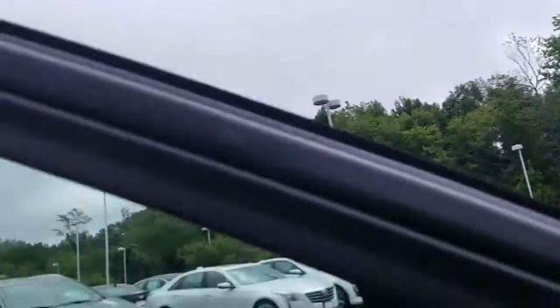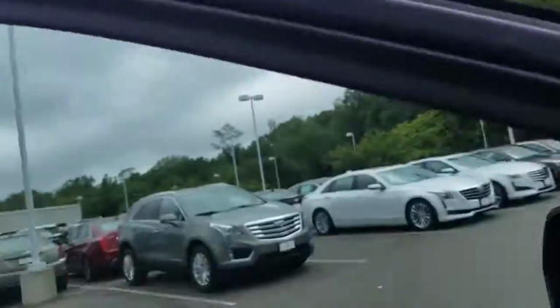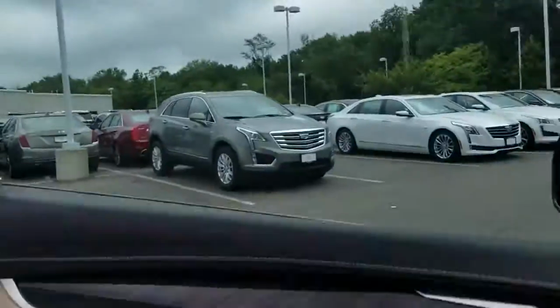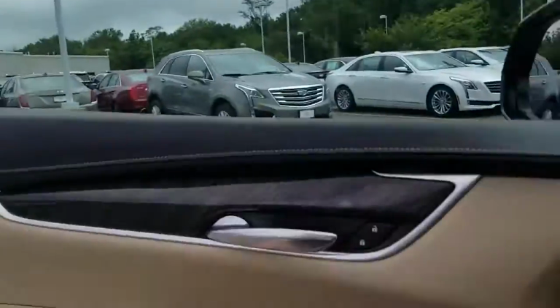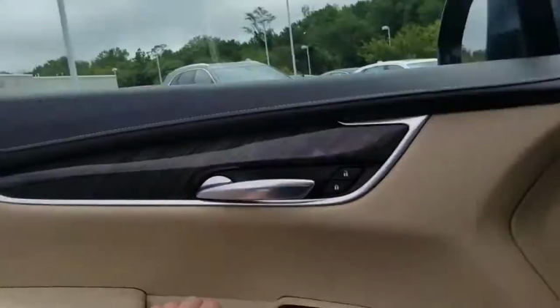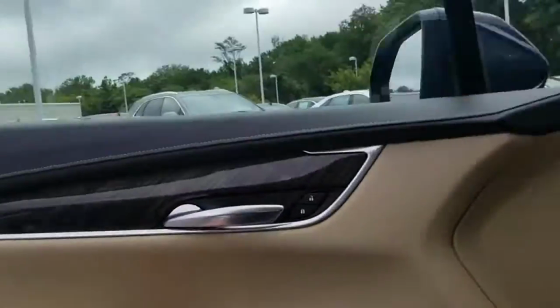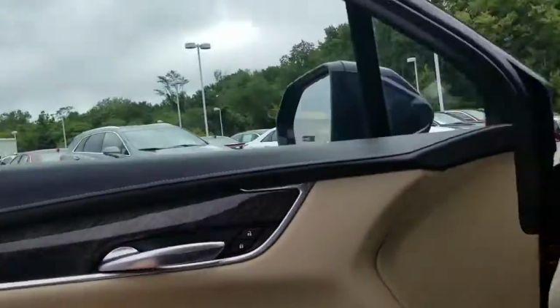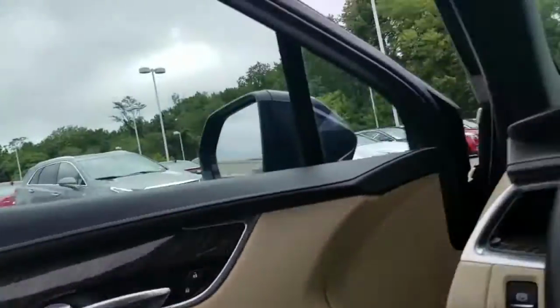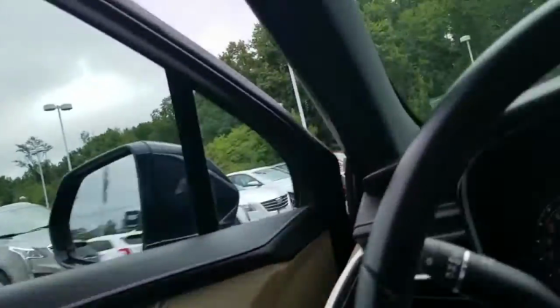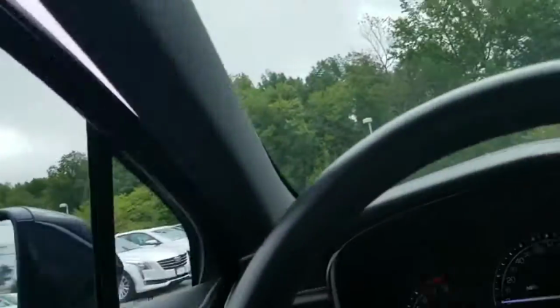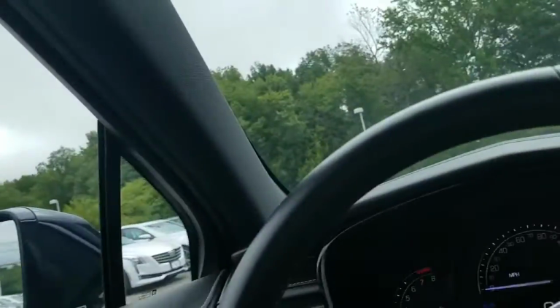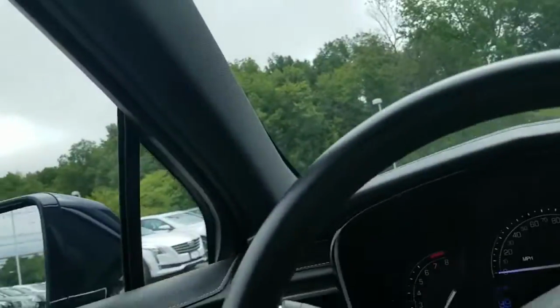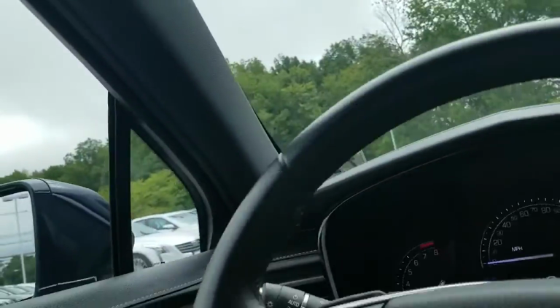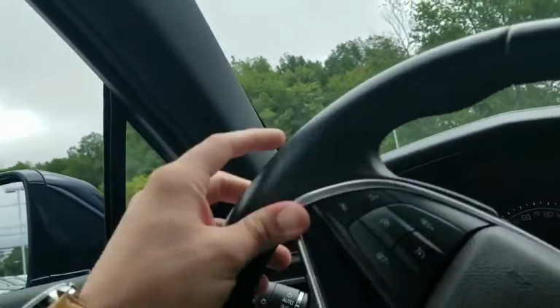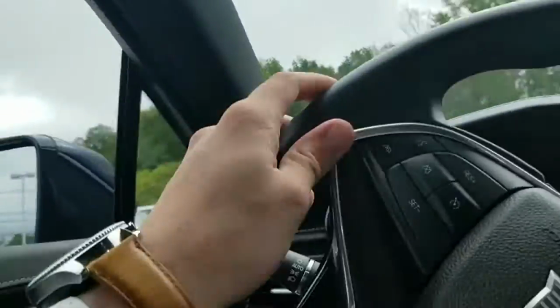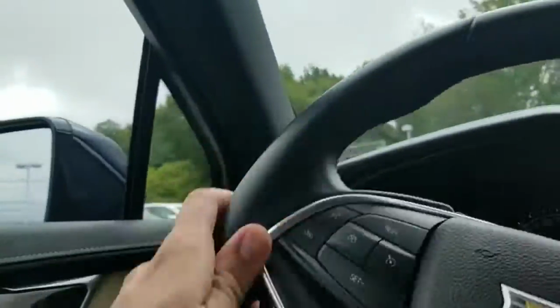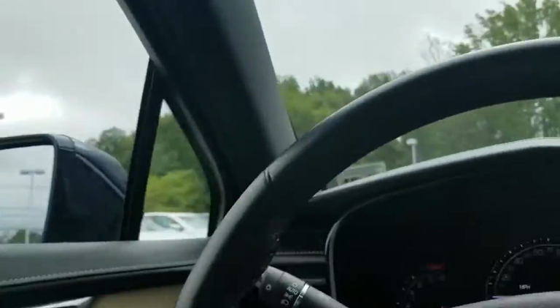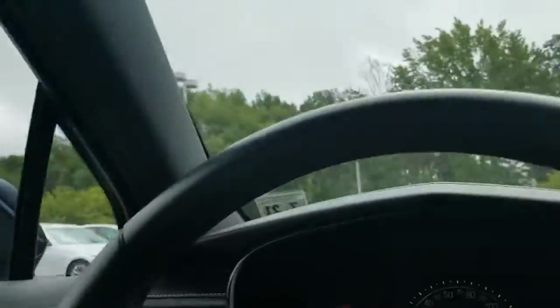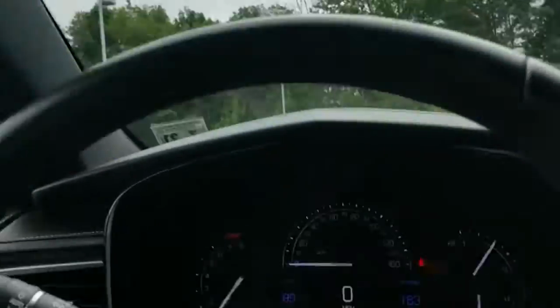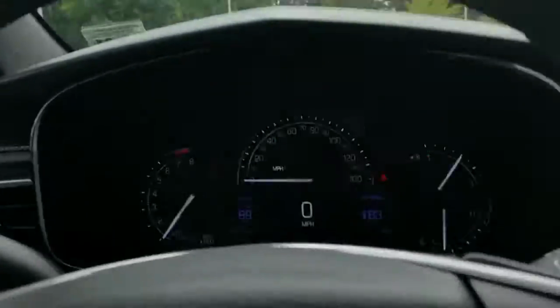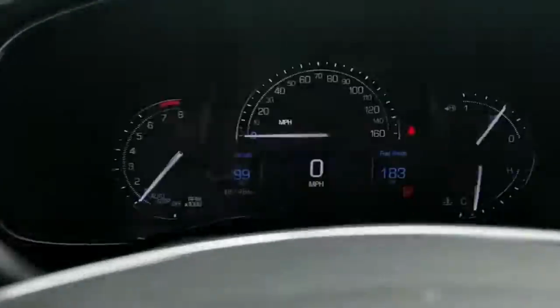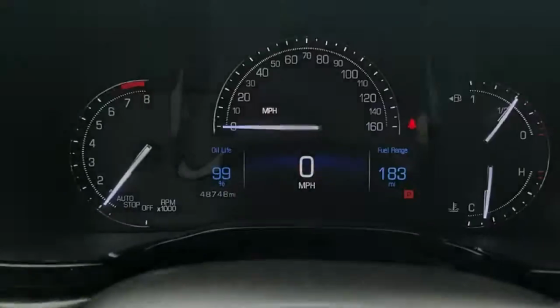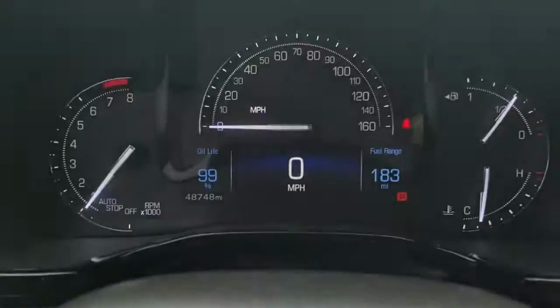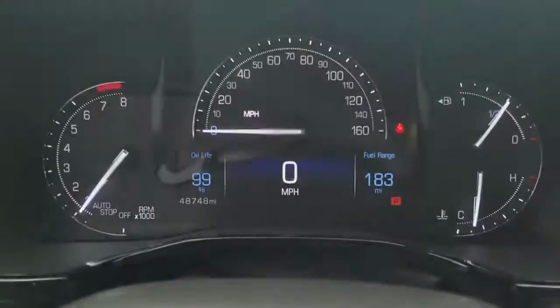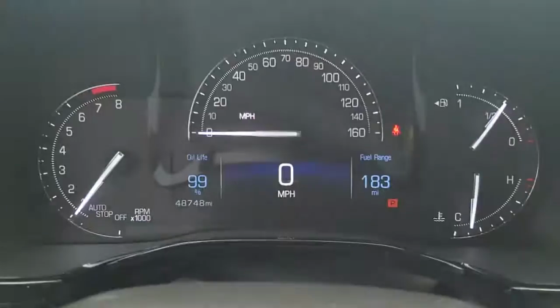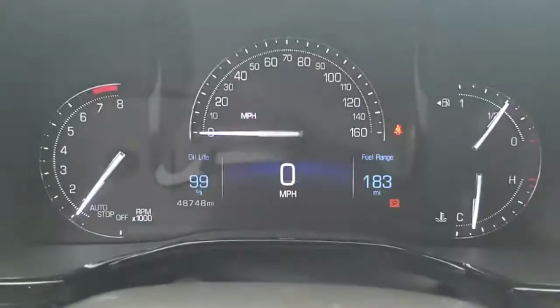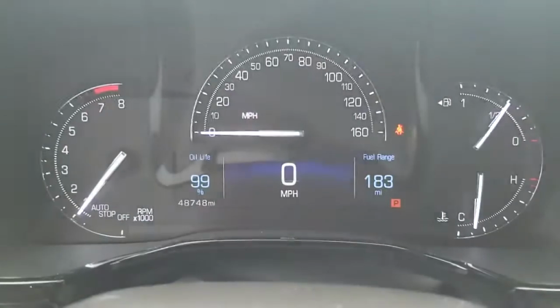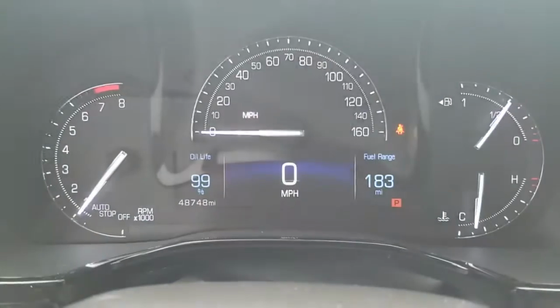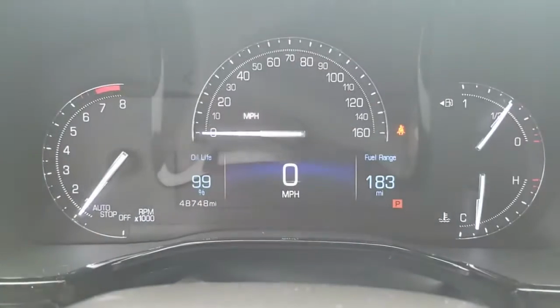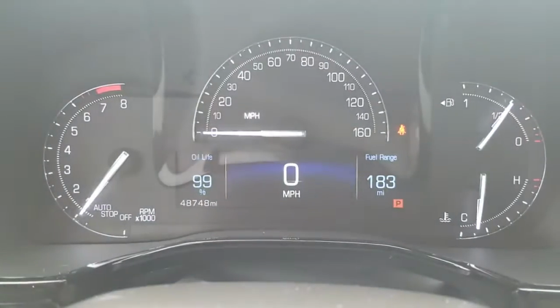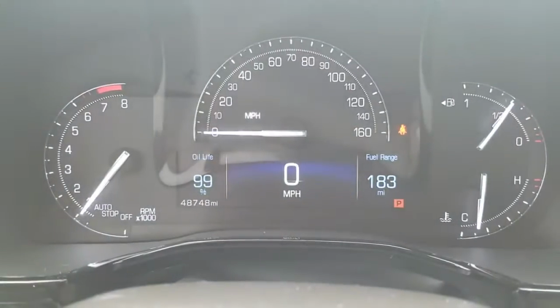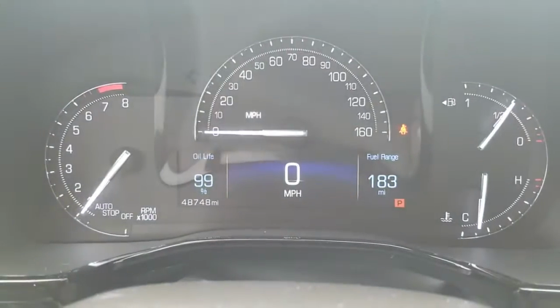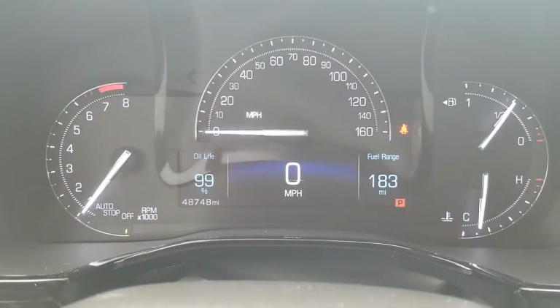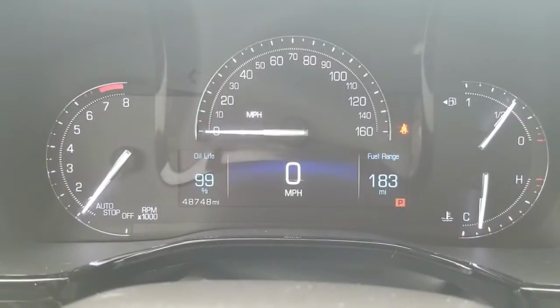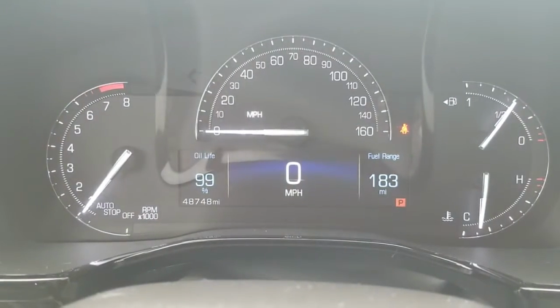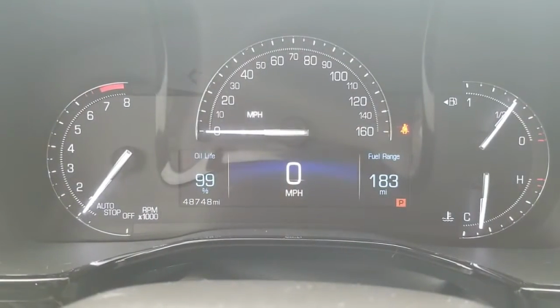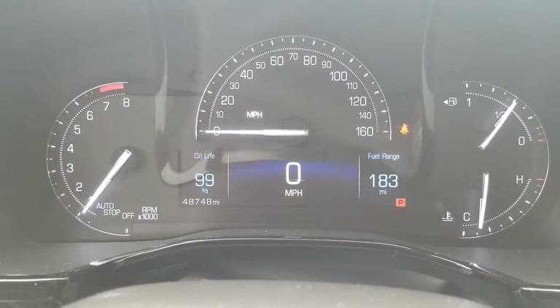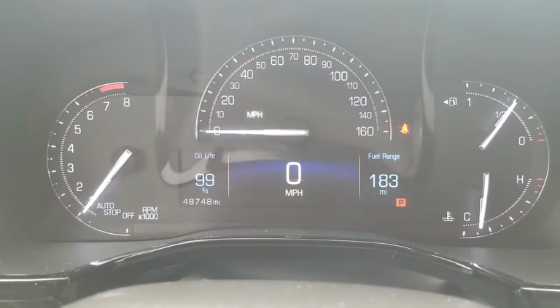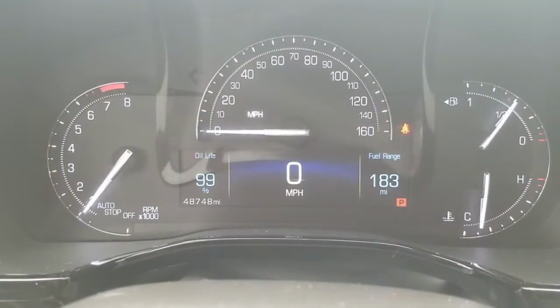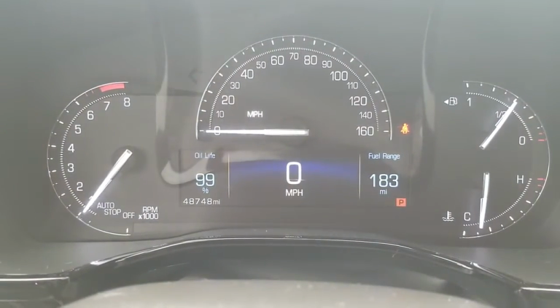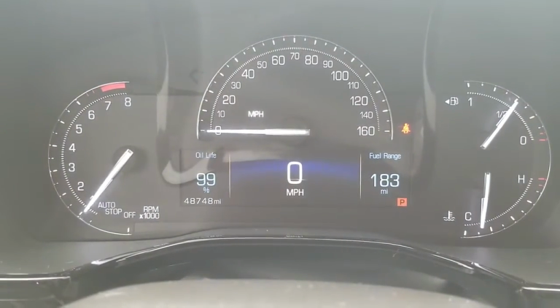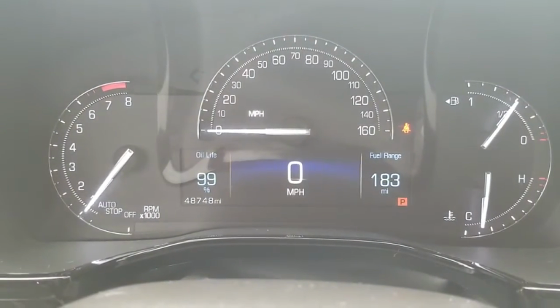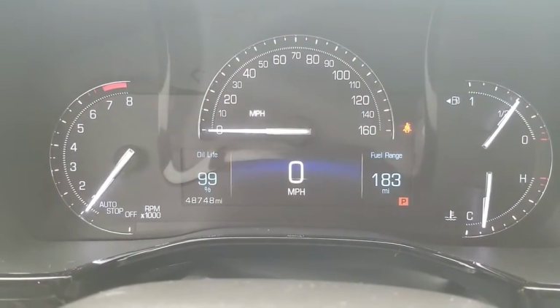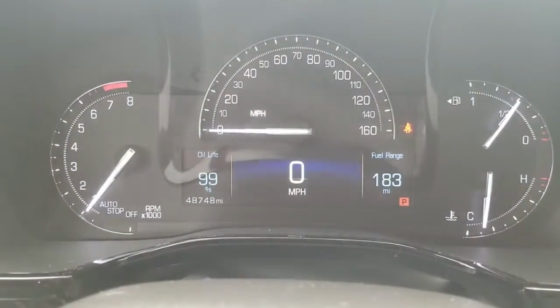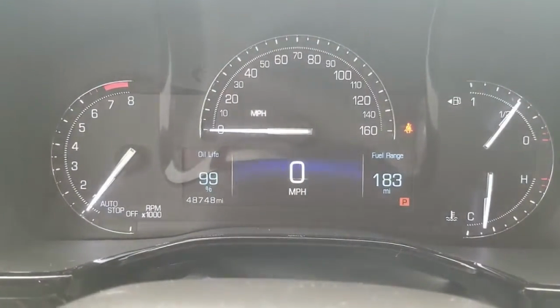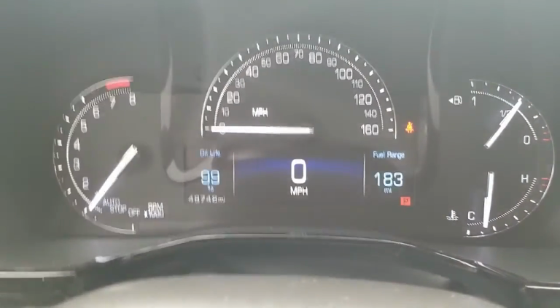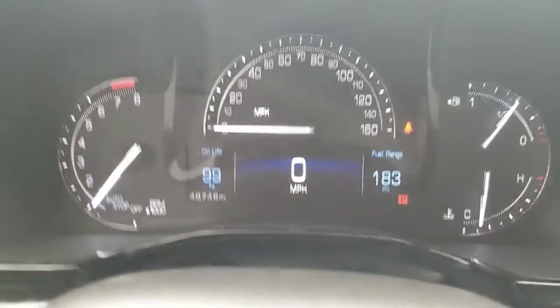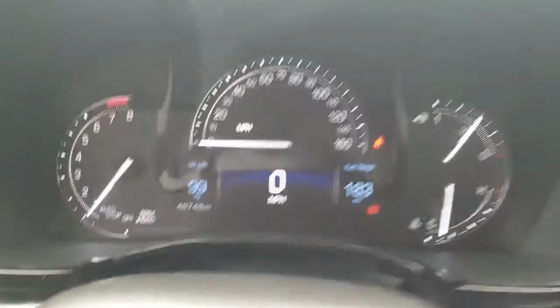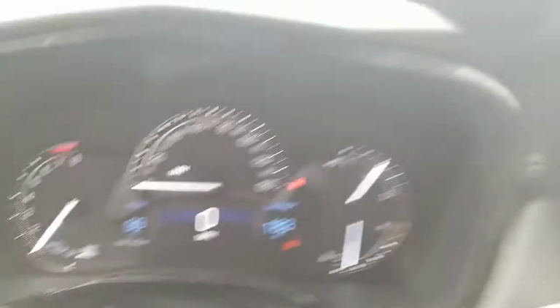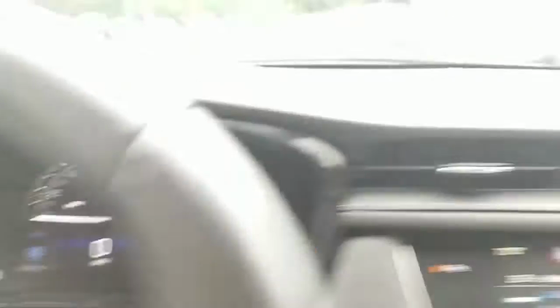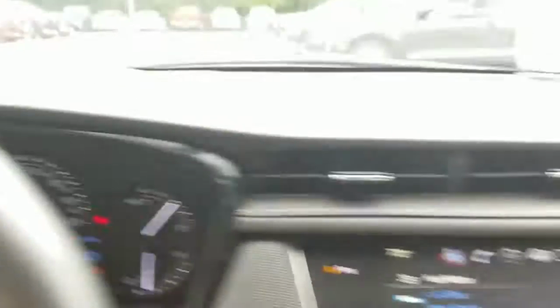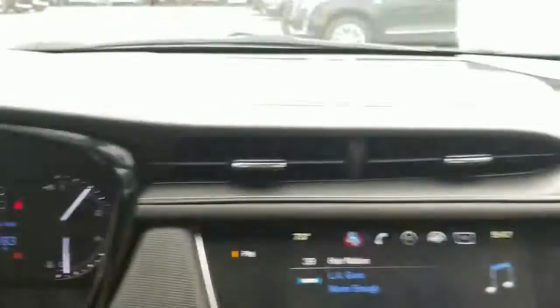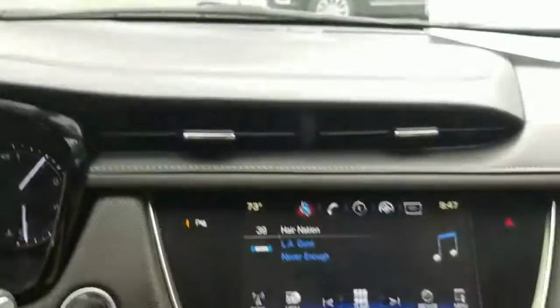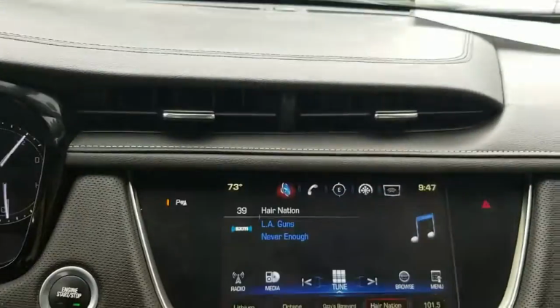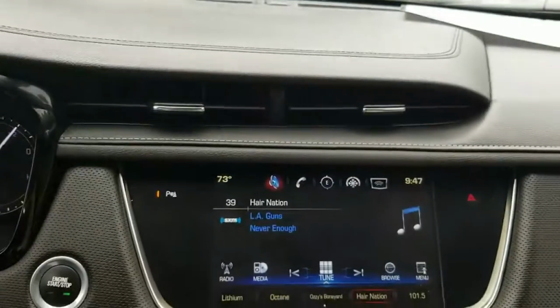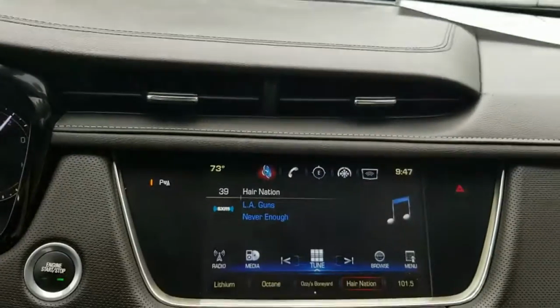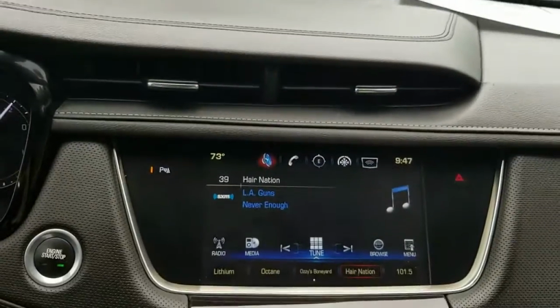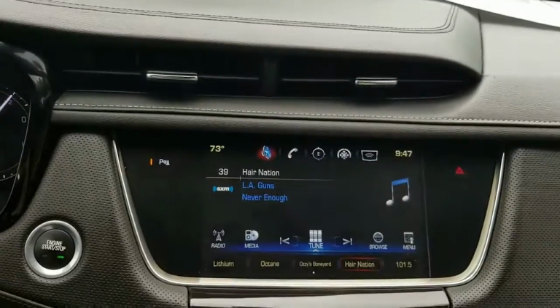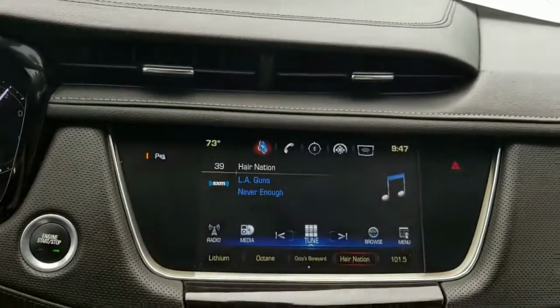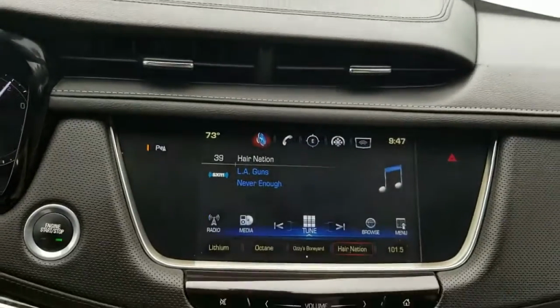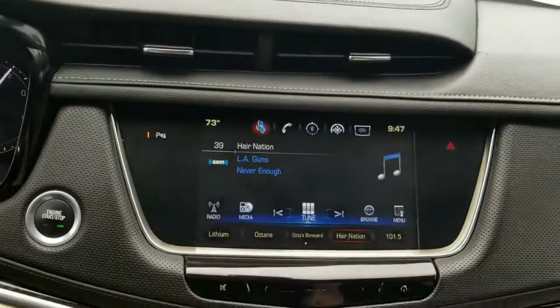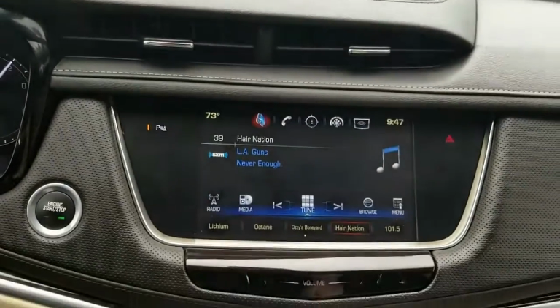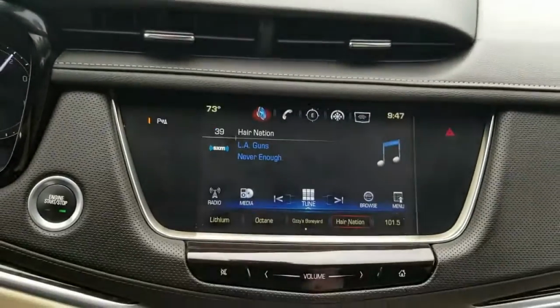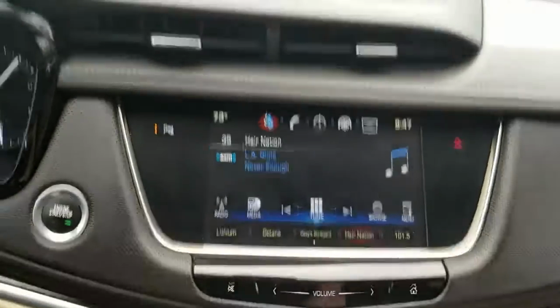Jump in now so you can see the mileage — 48,748 miles. And here's a shot of the center stack.